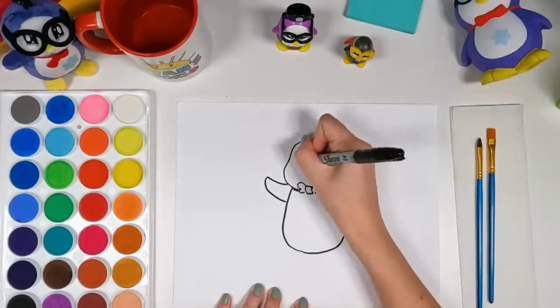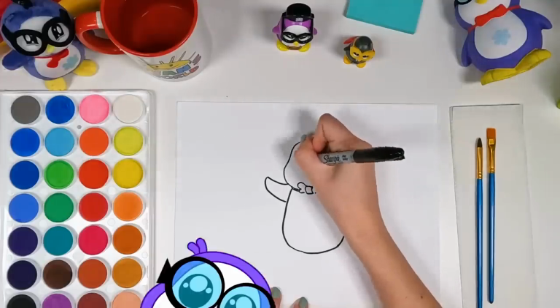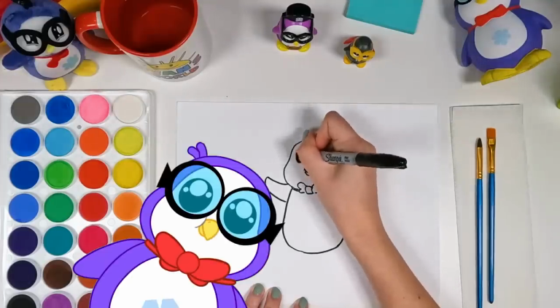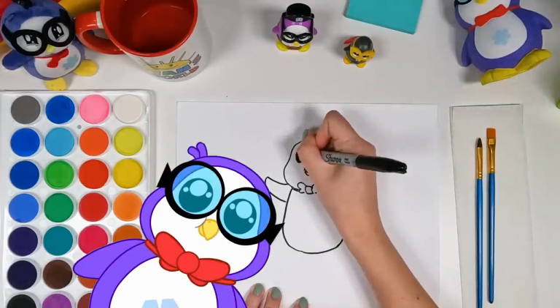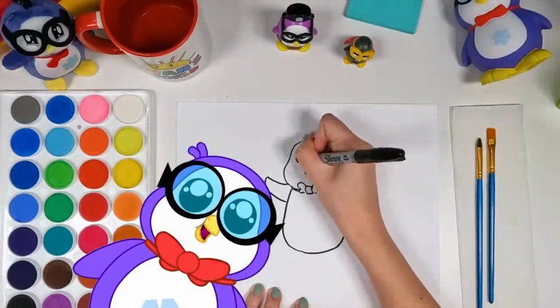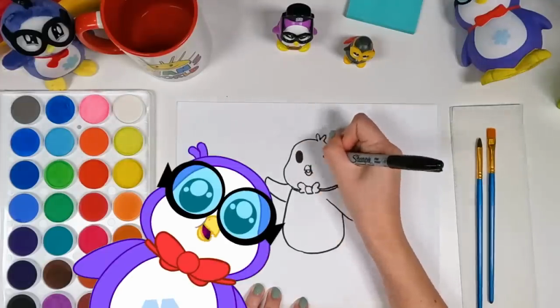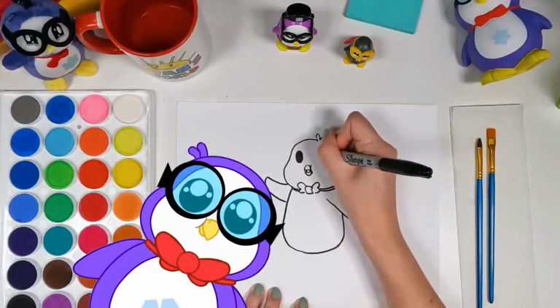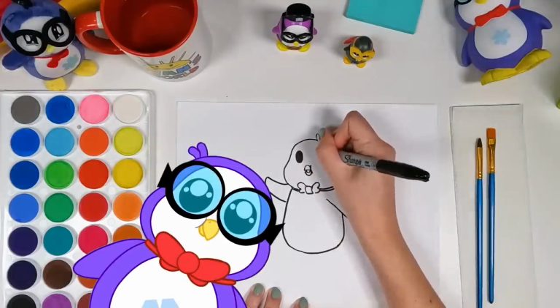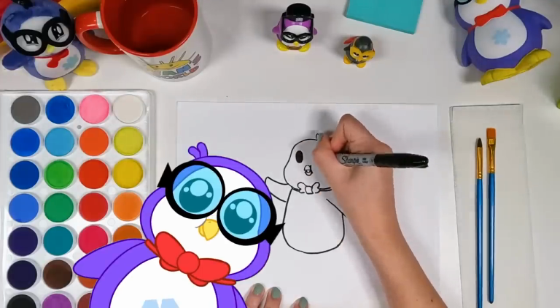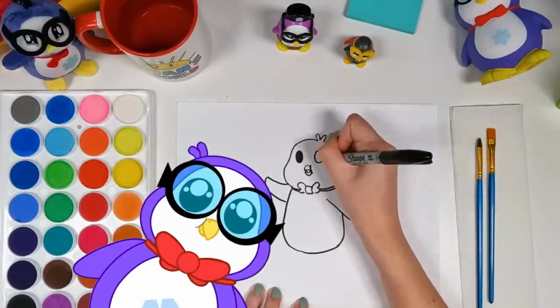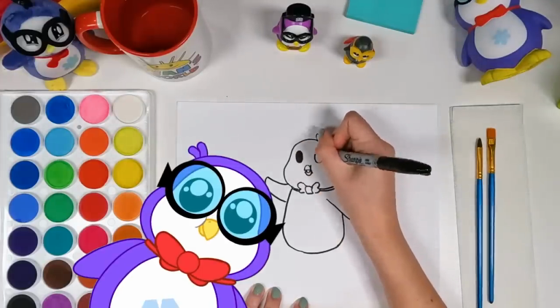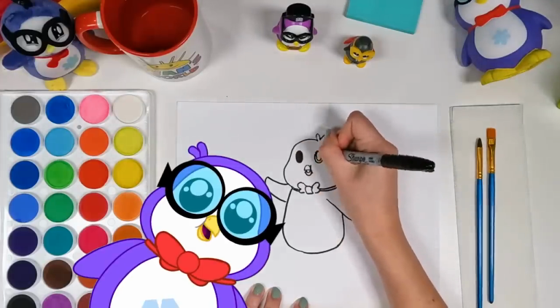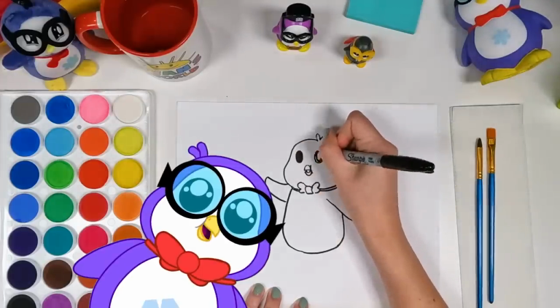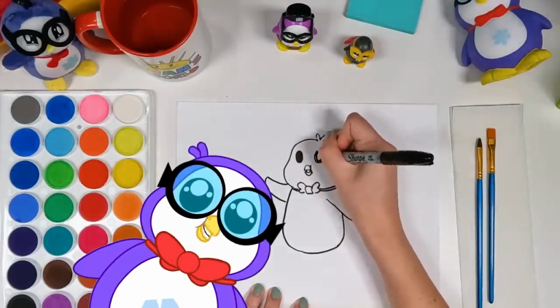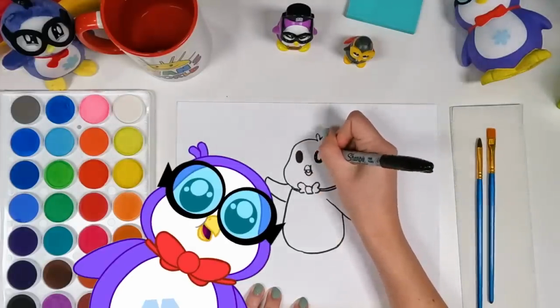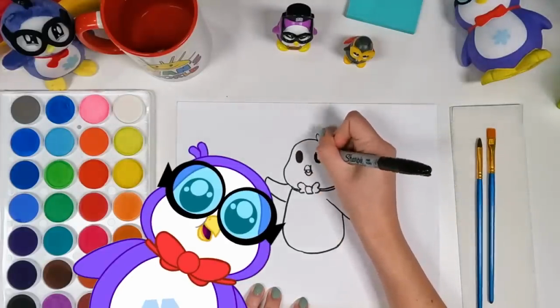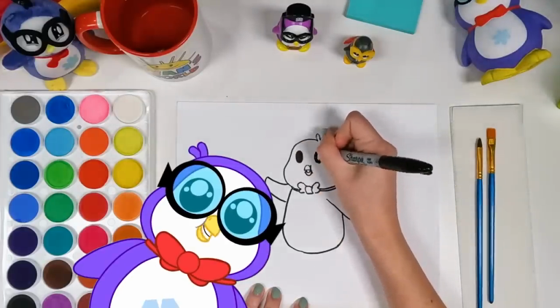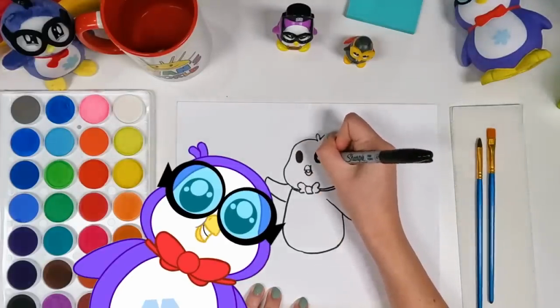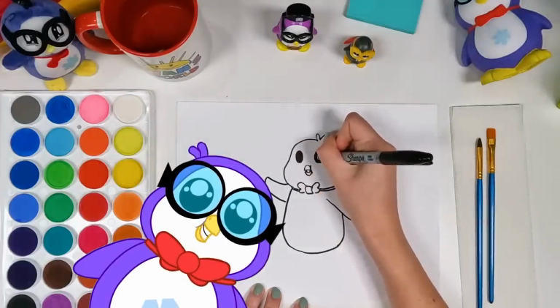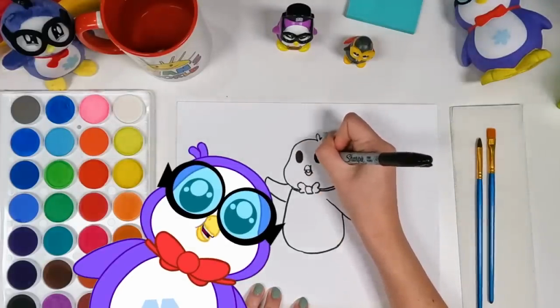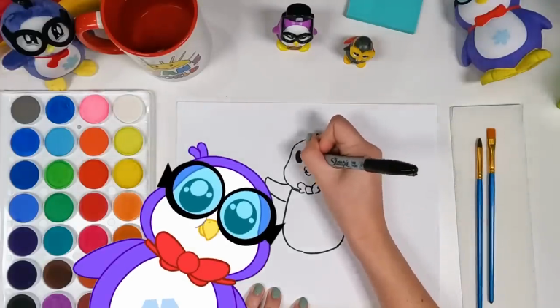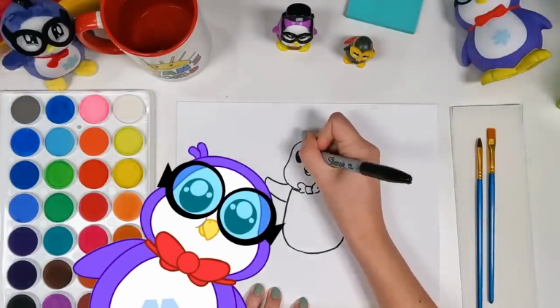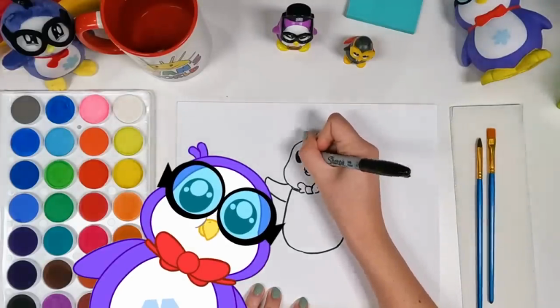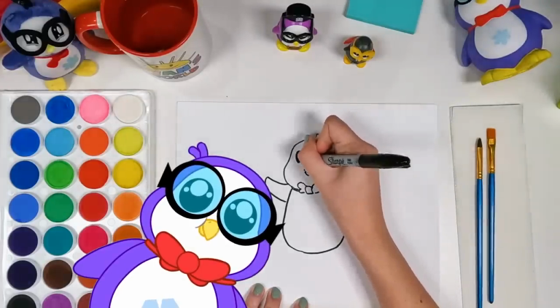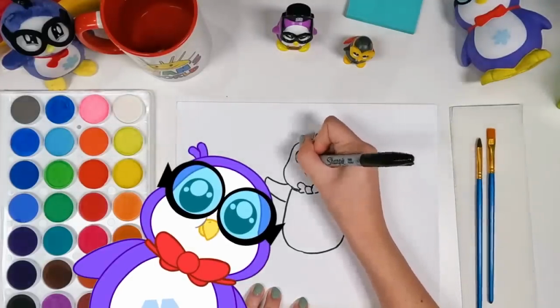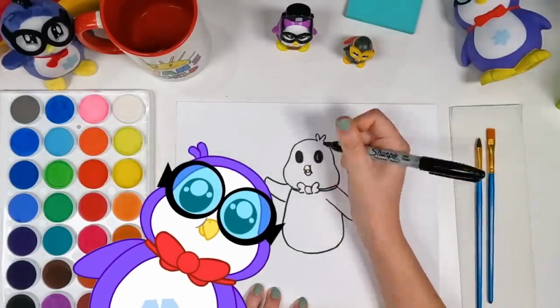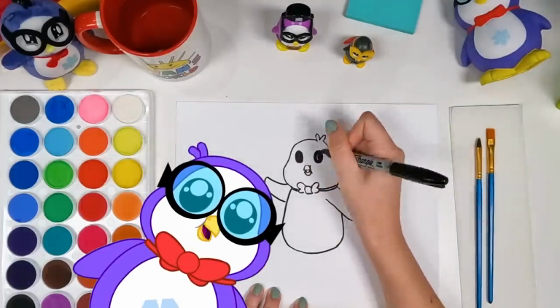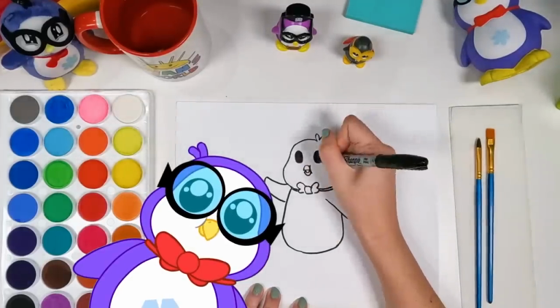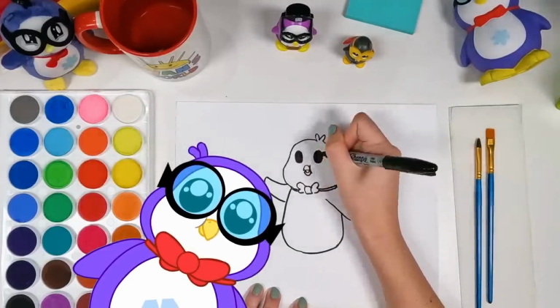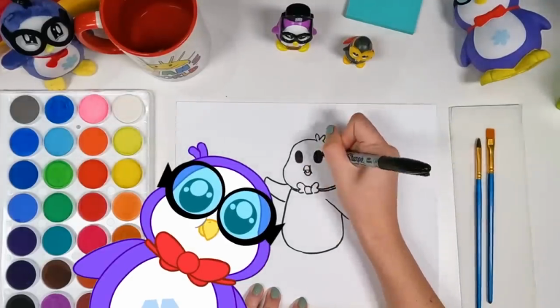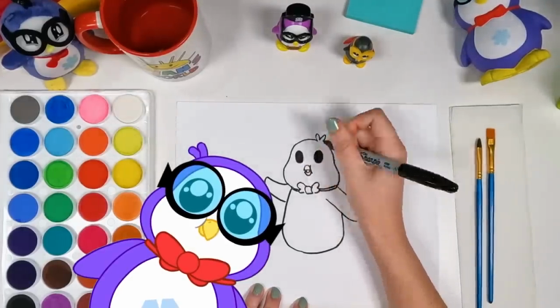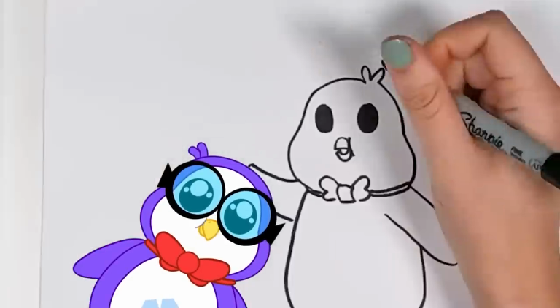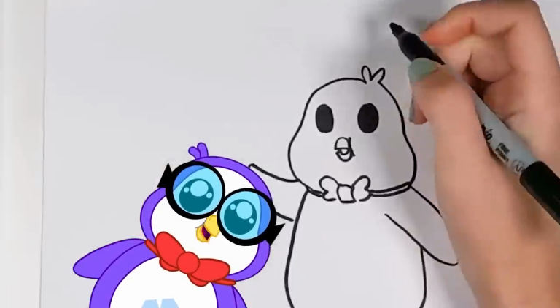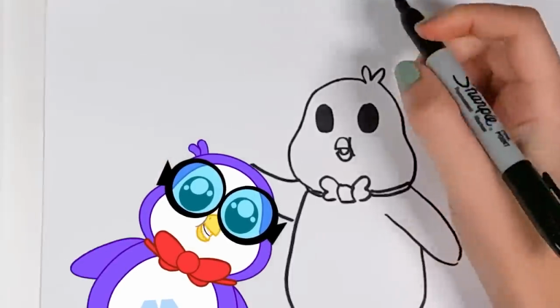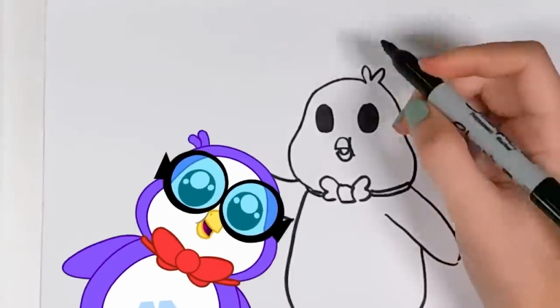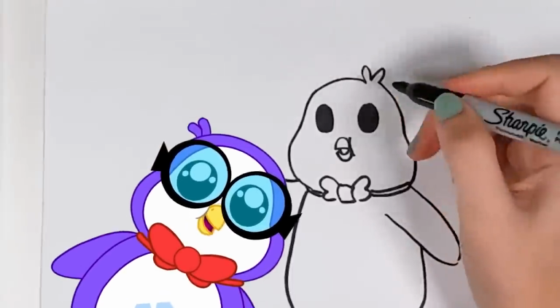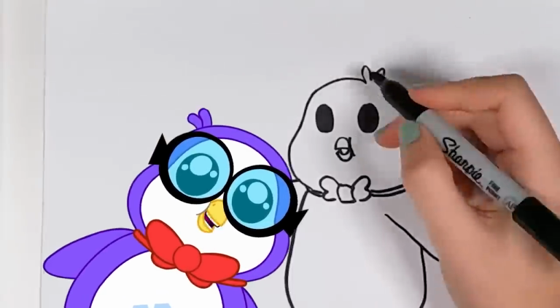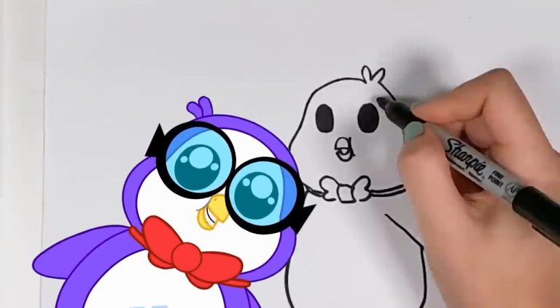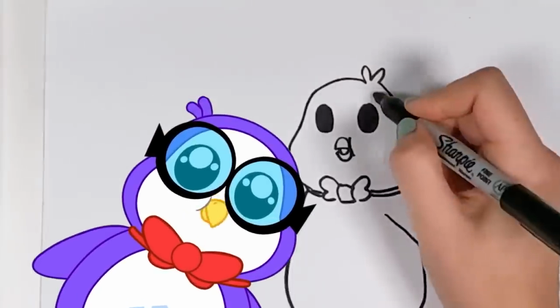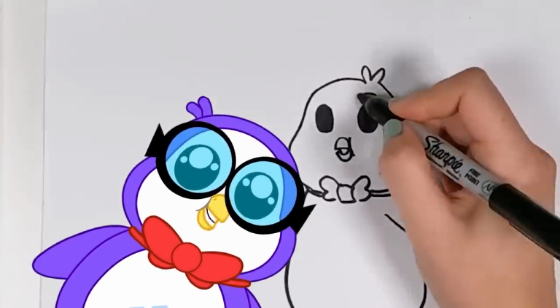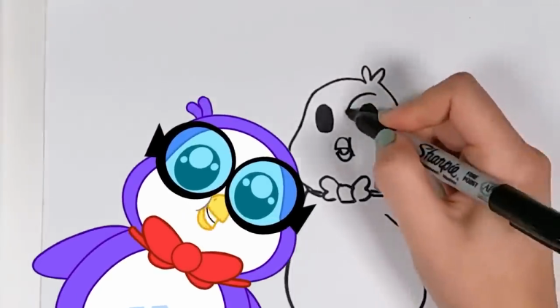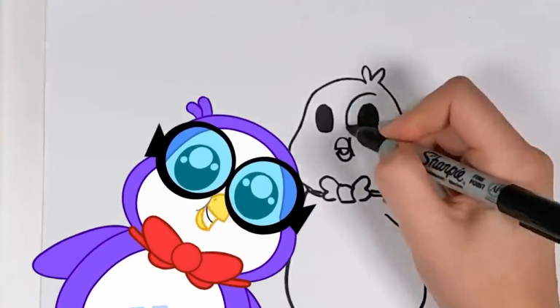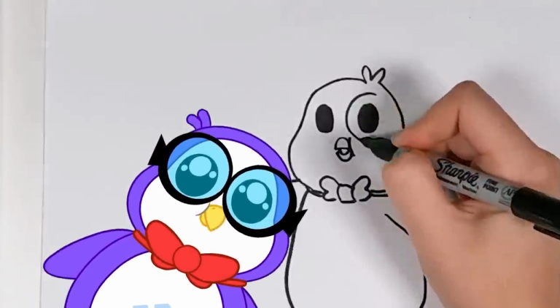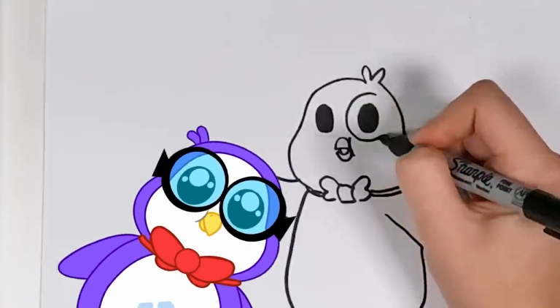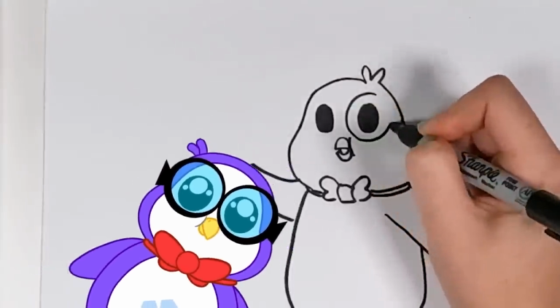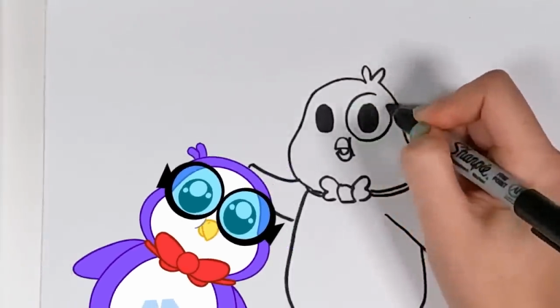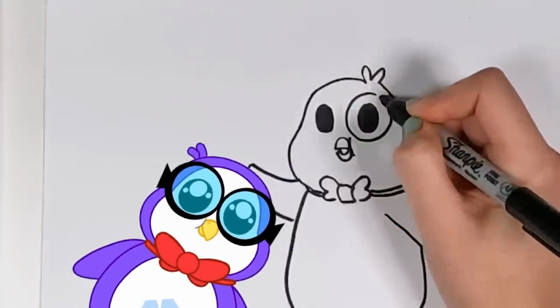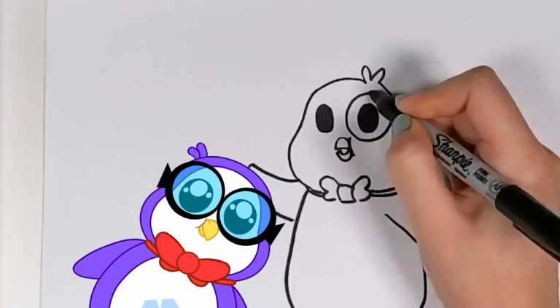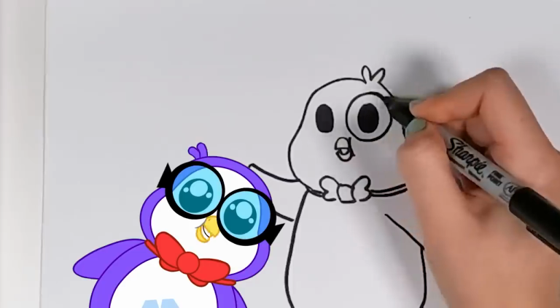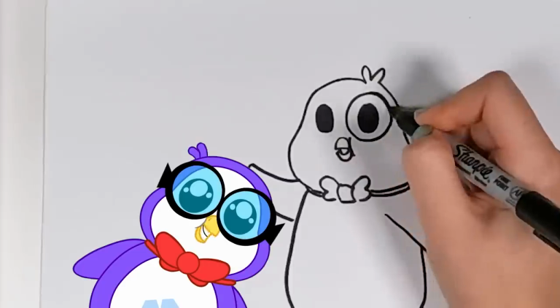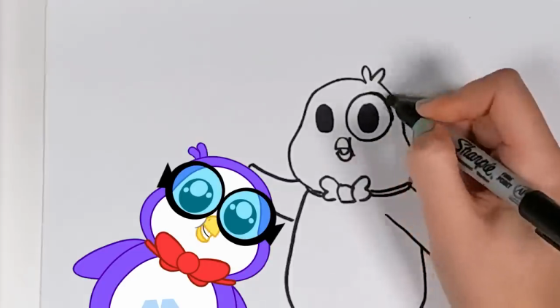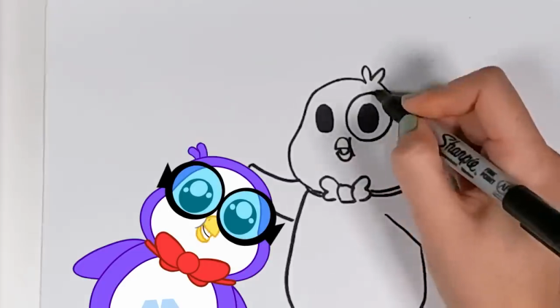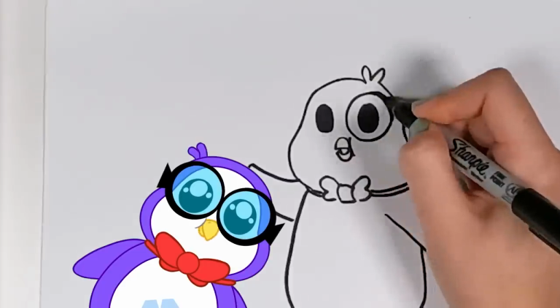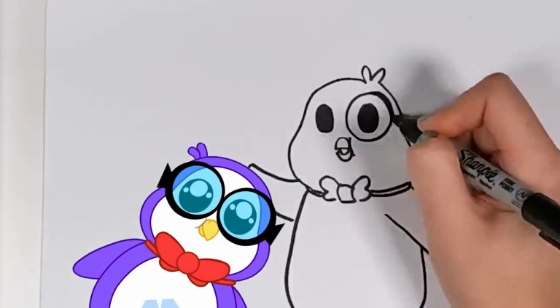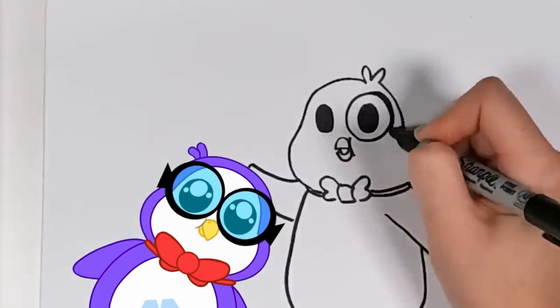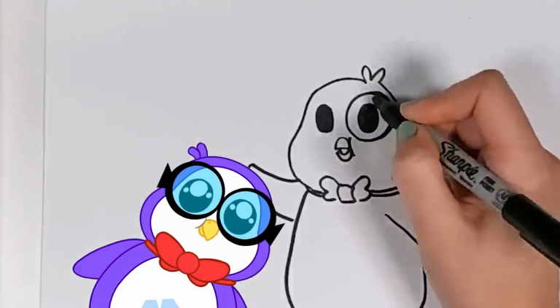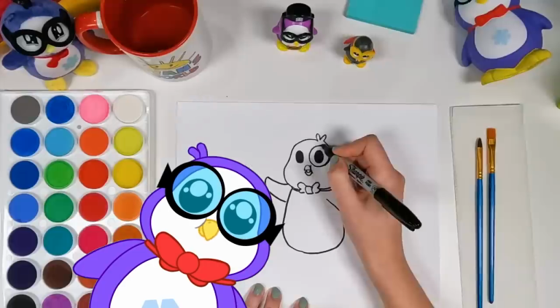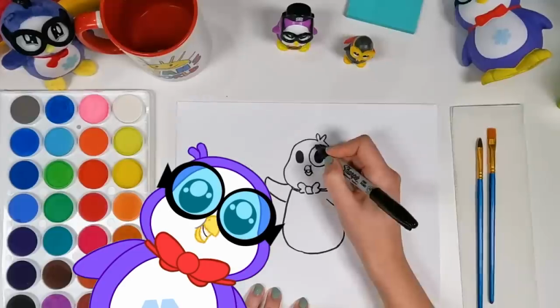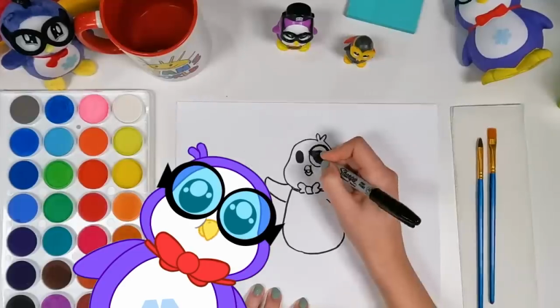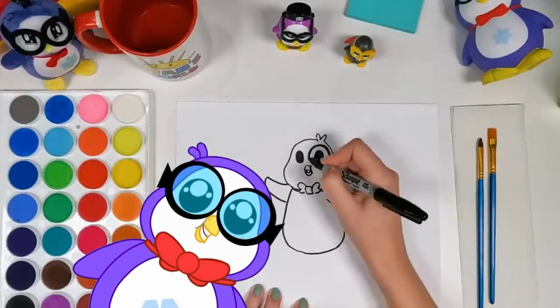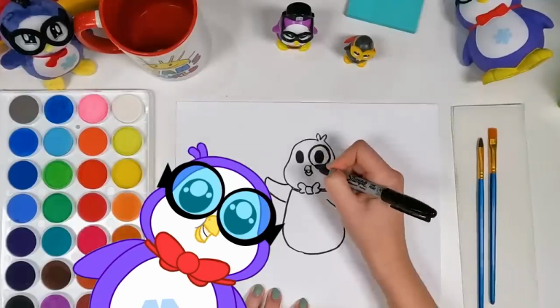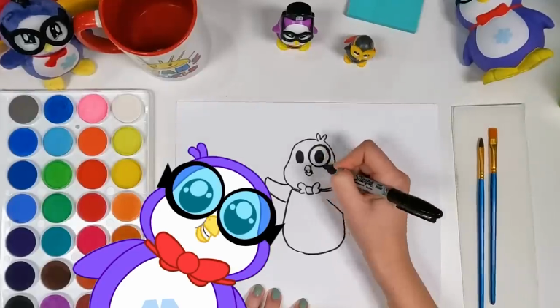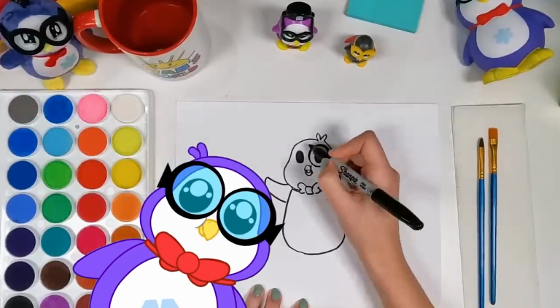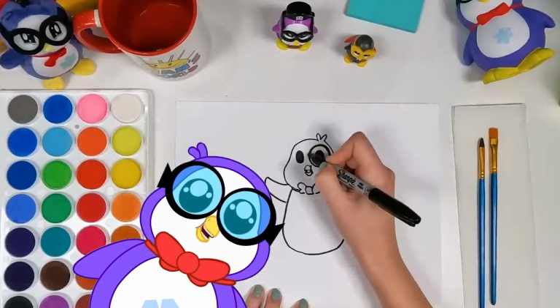It looks like I'm smiling. Well, I am always smiling. I'm kind of a happy penguin.